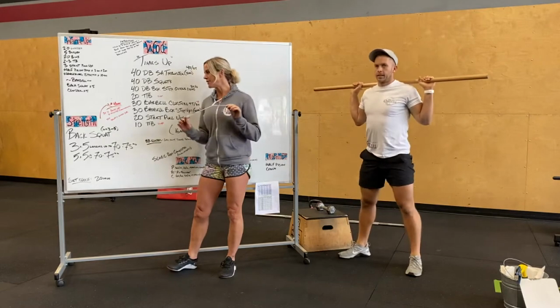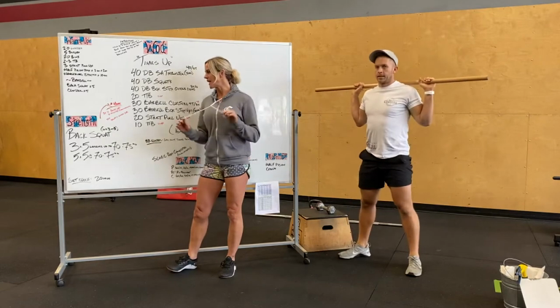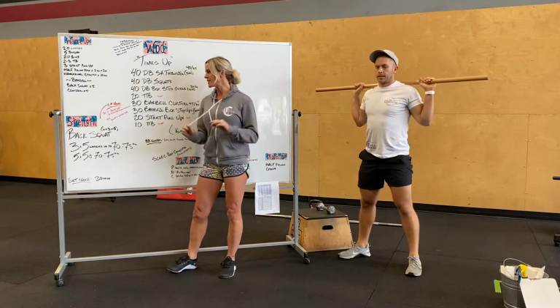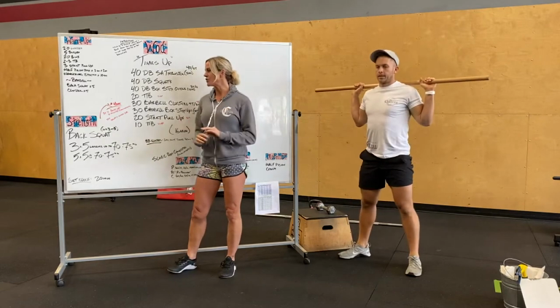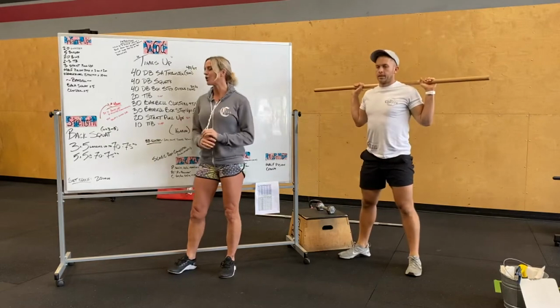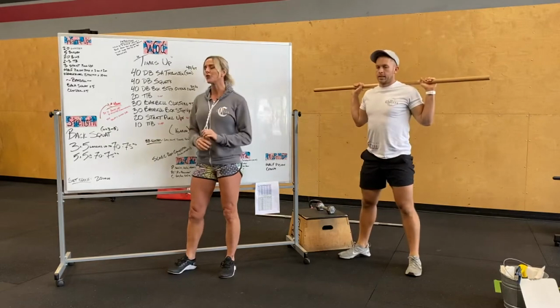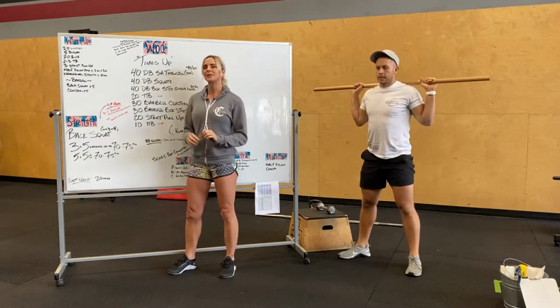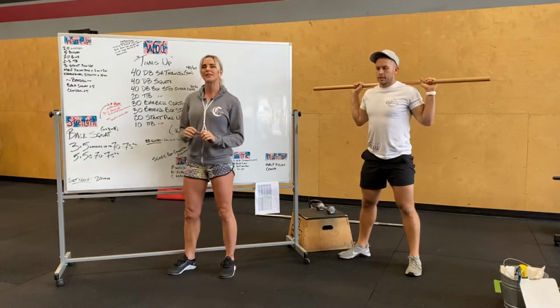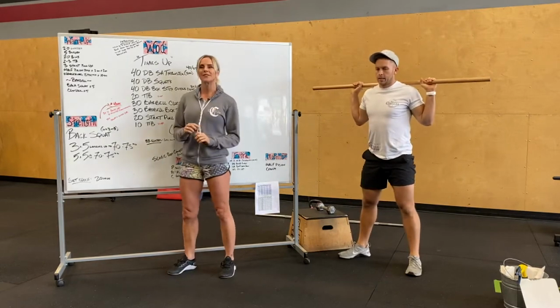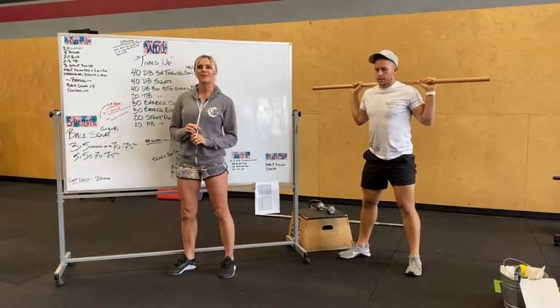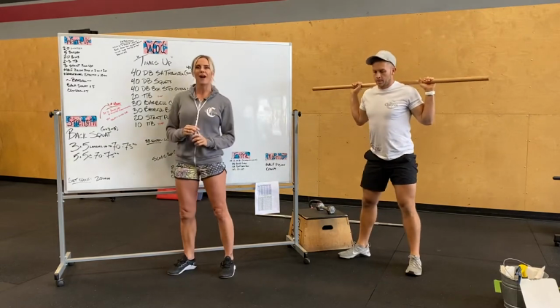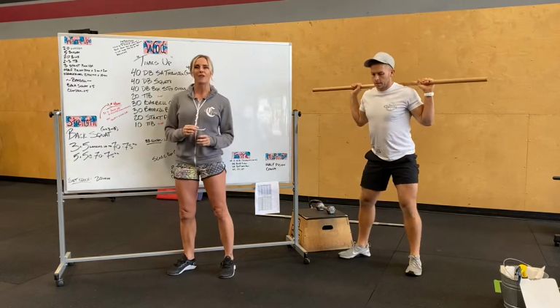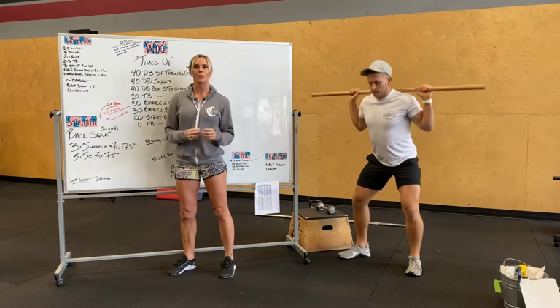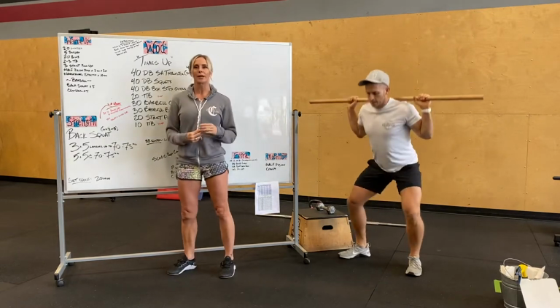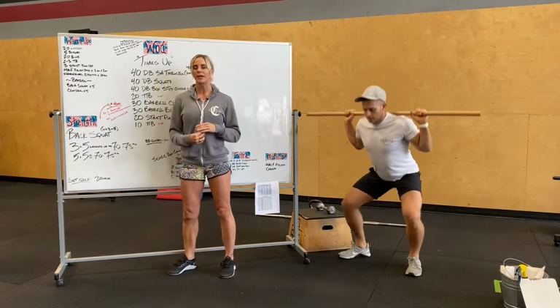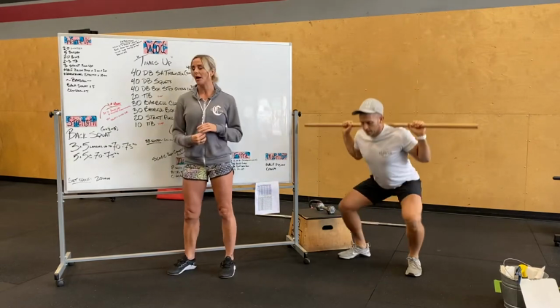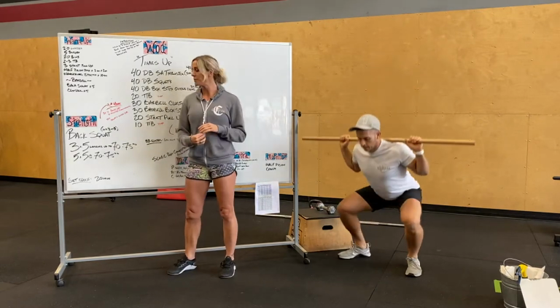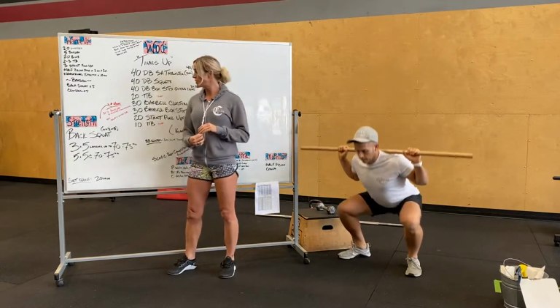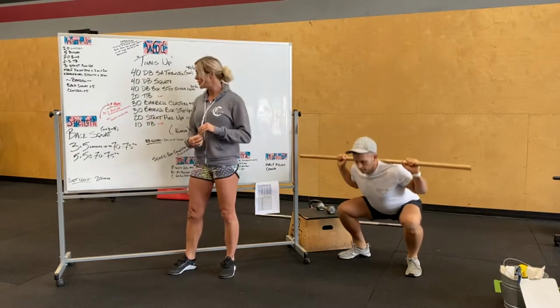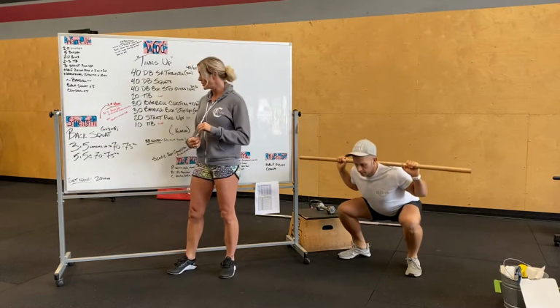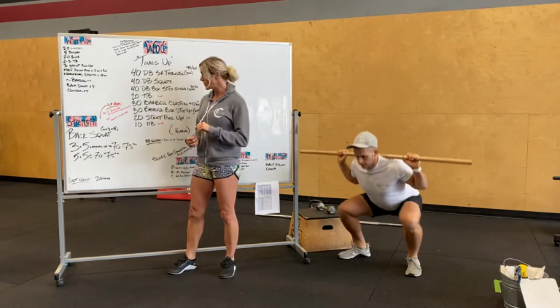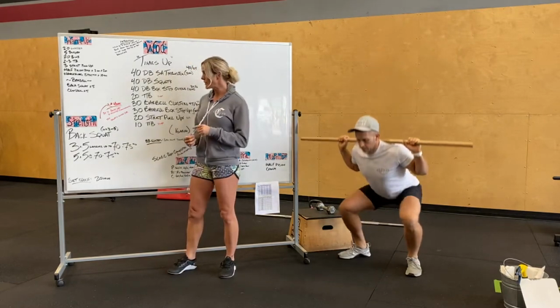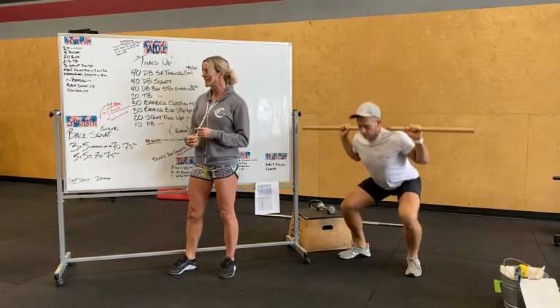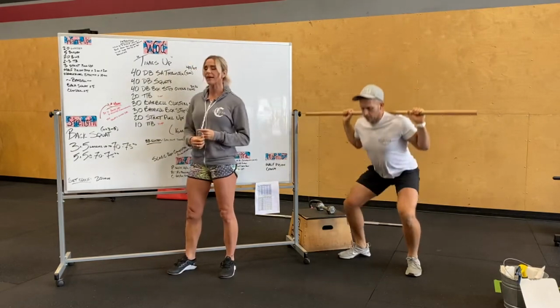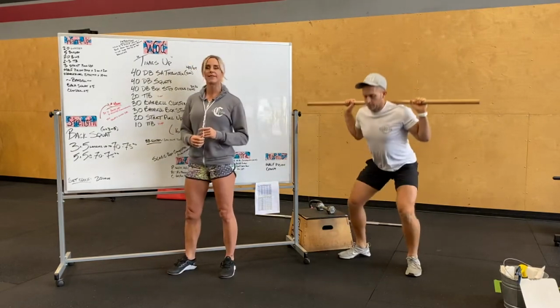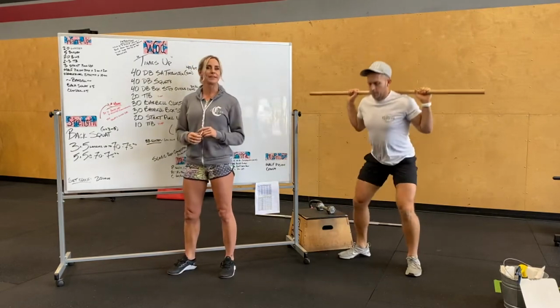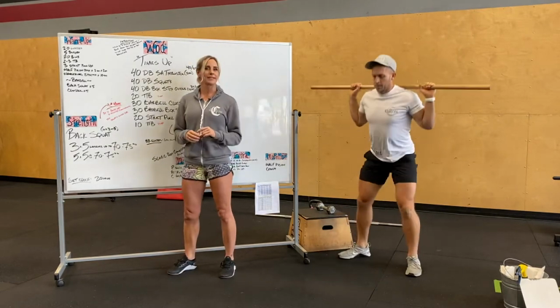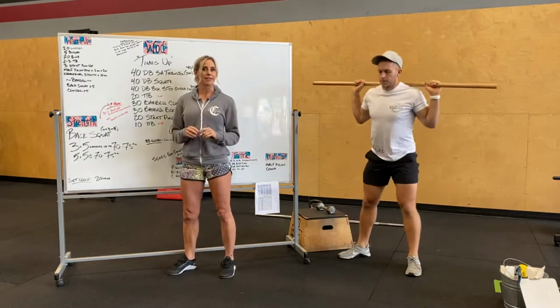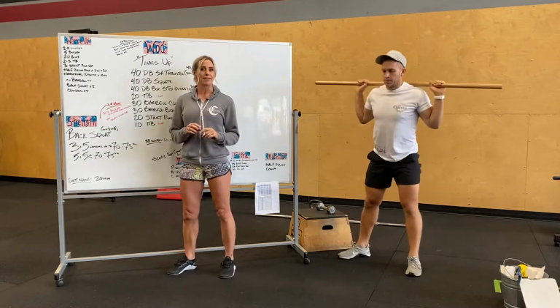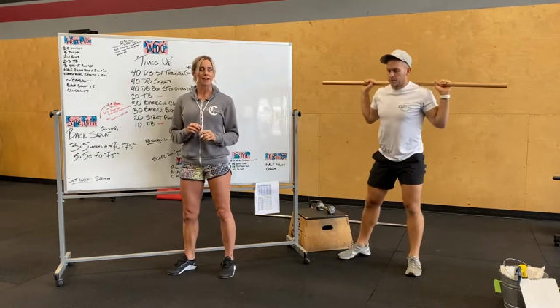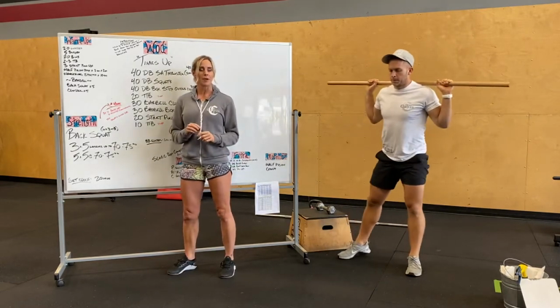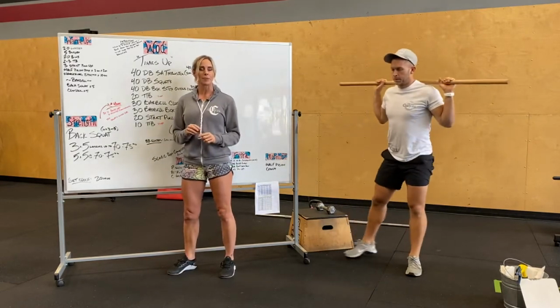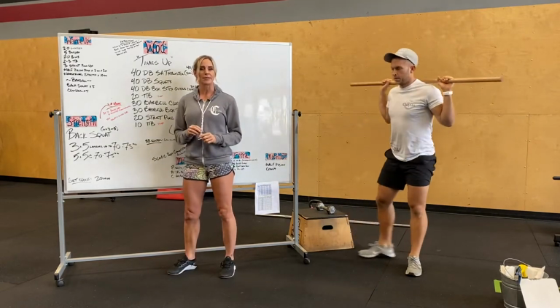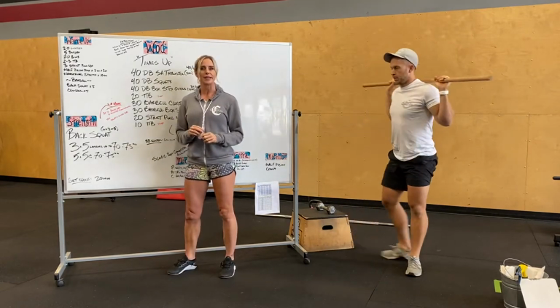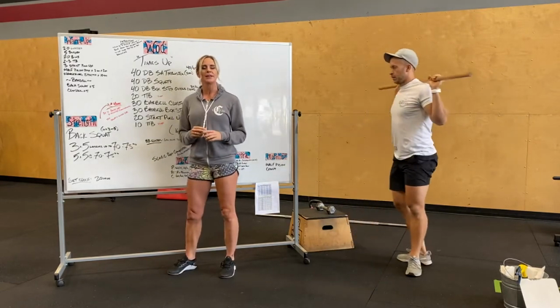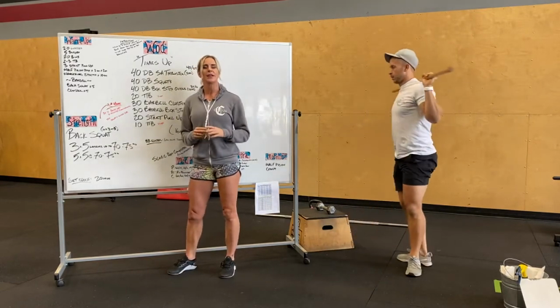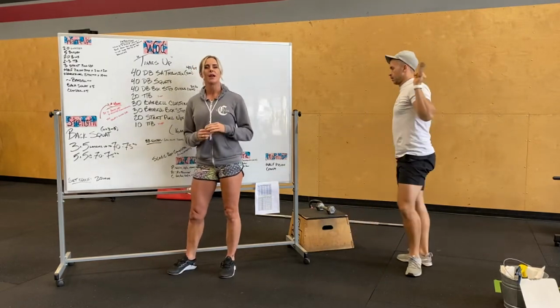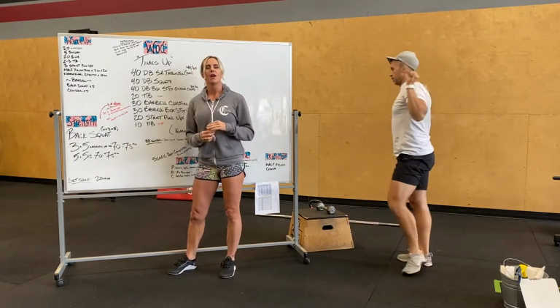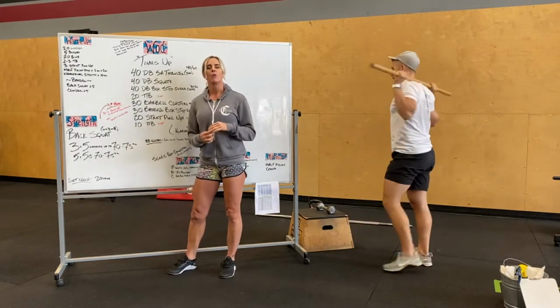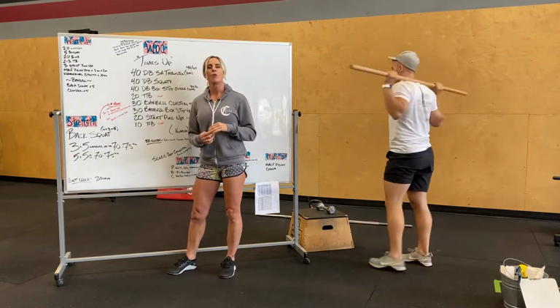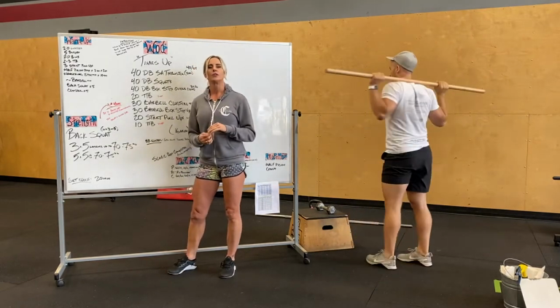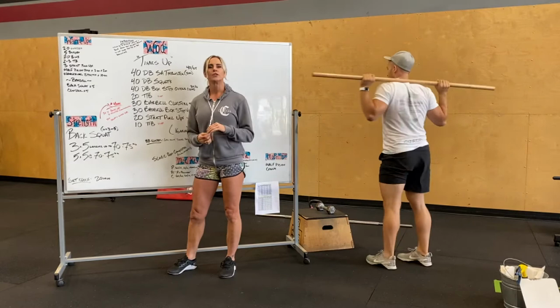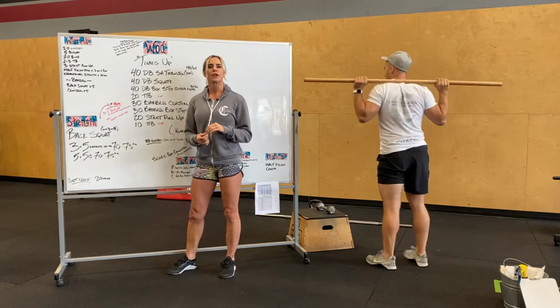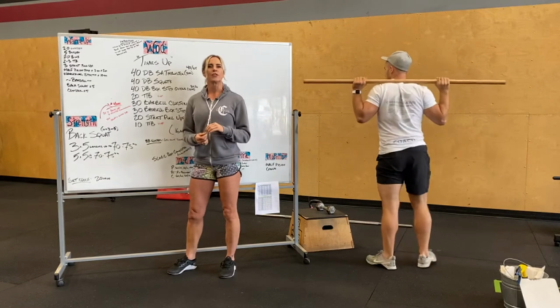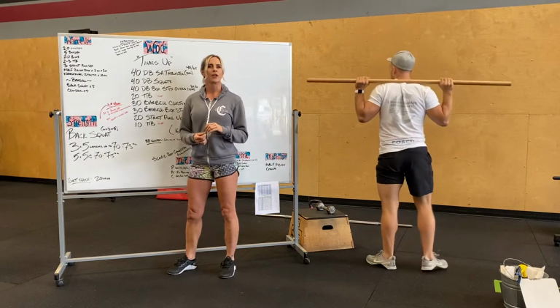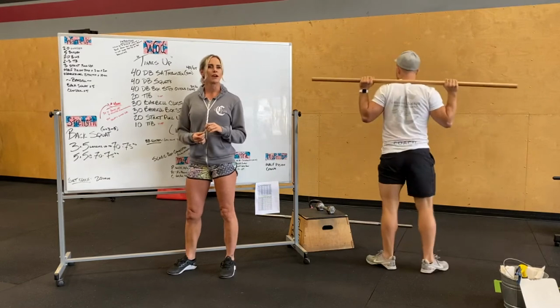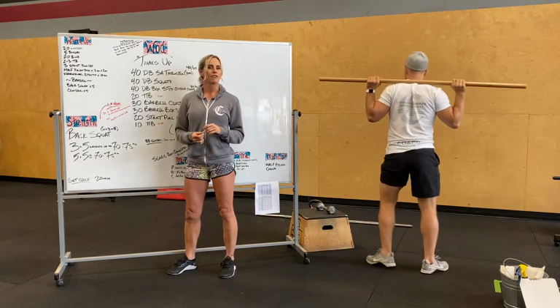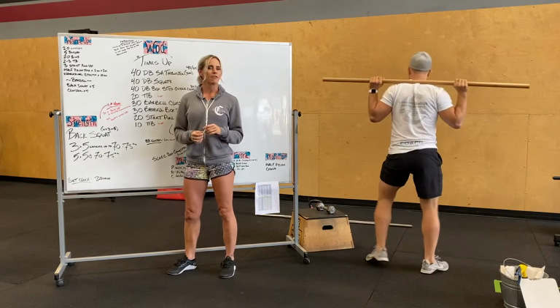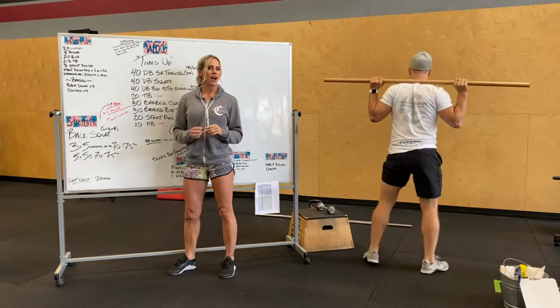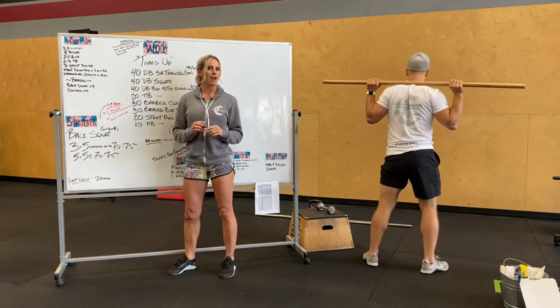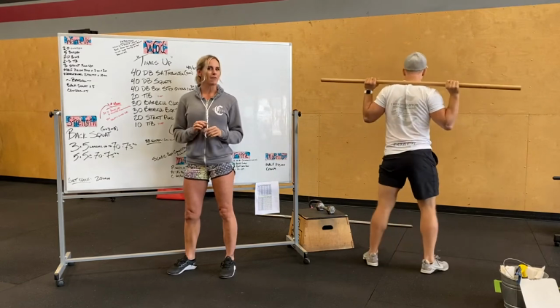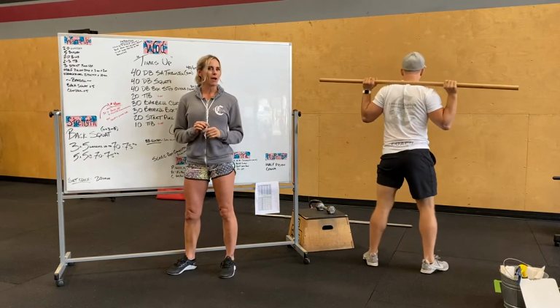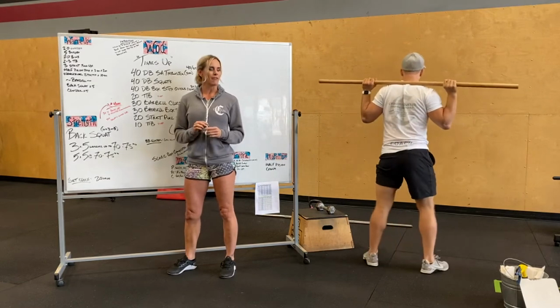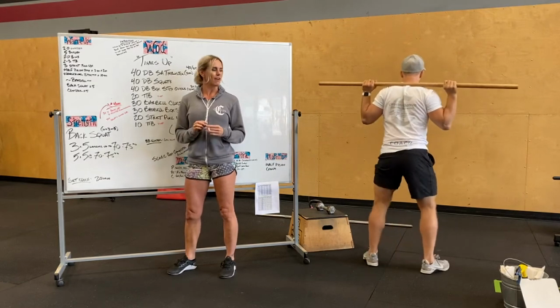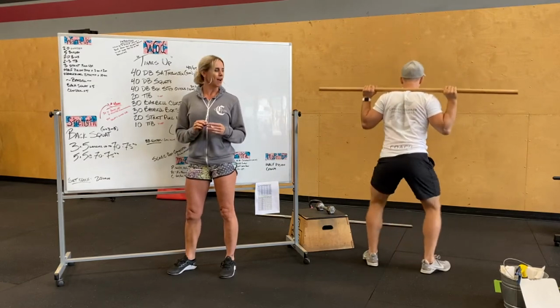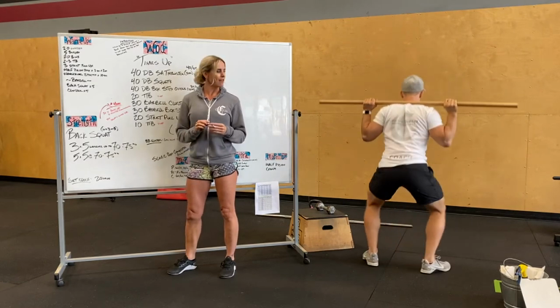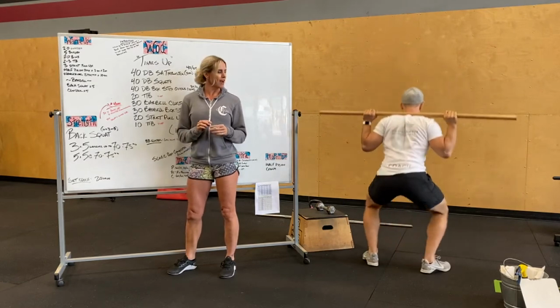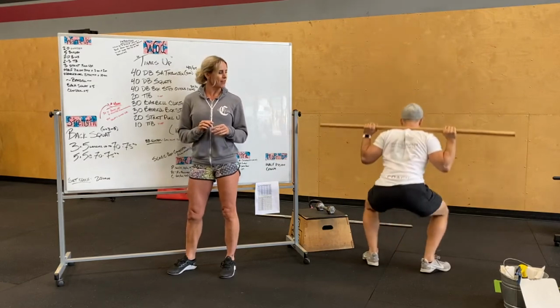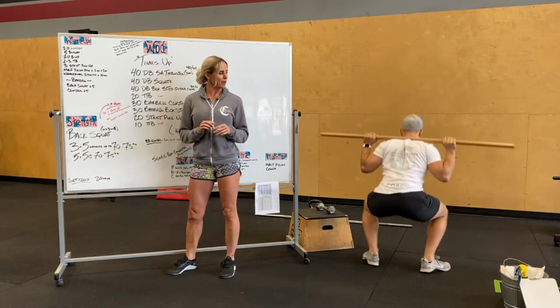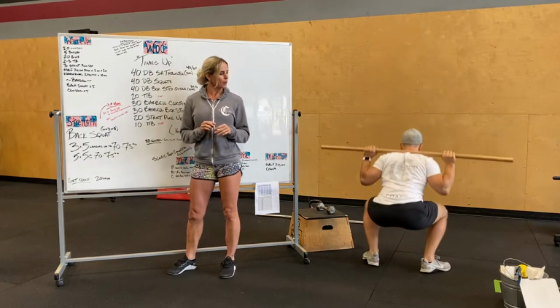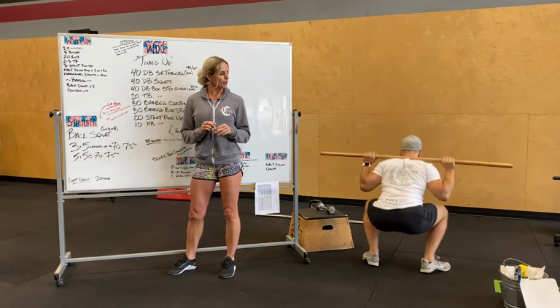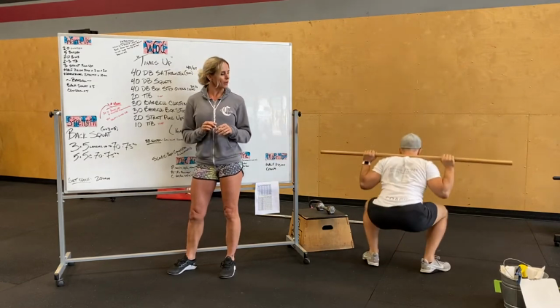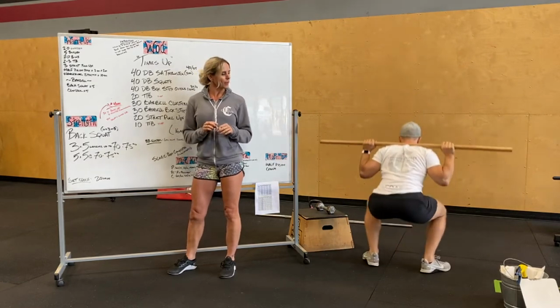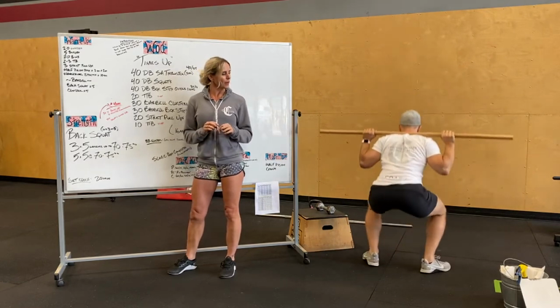You guys can do three sets of five, working up to 70 to 75%. Once you get there, five by five at that working weight.